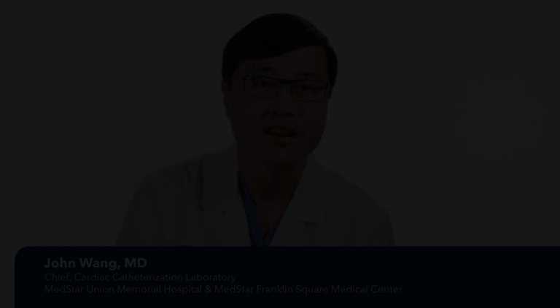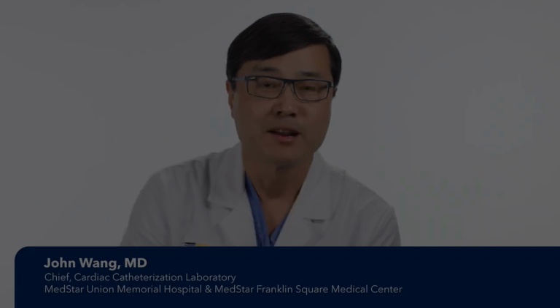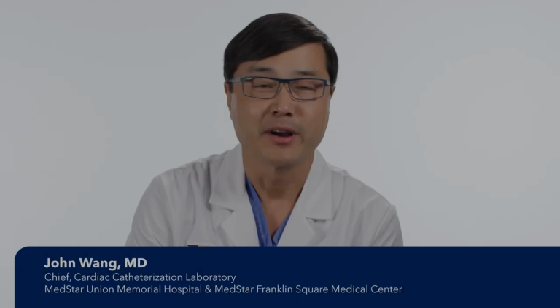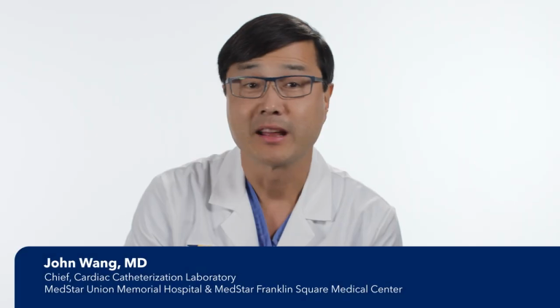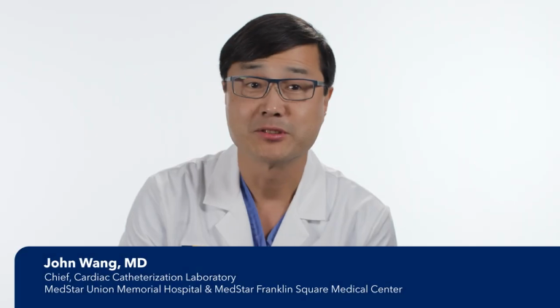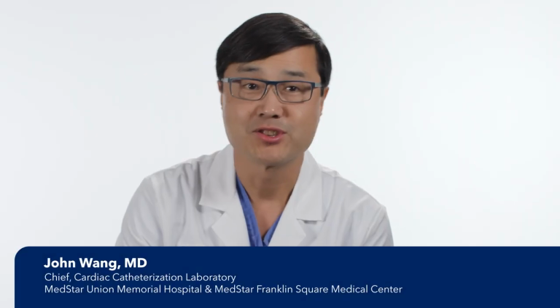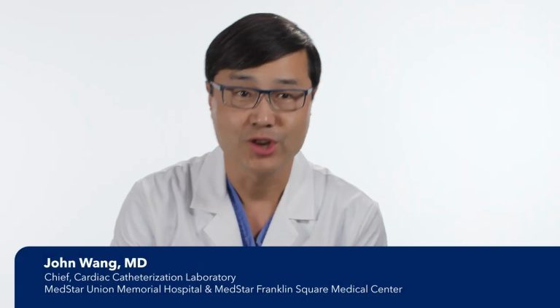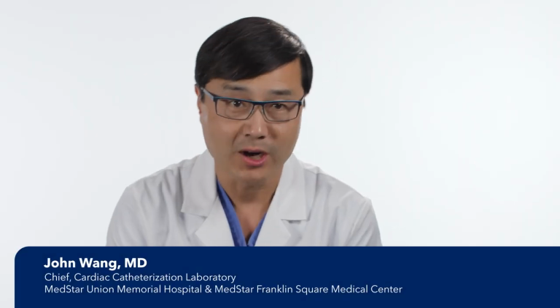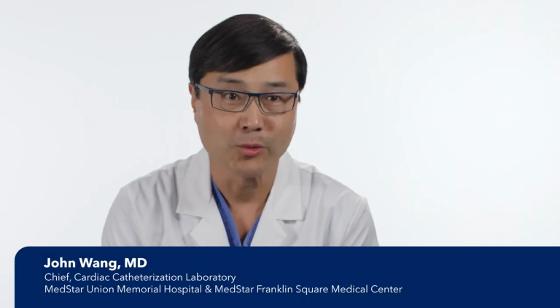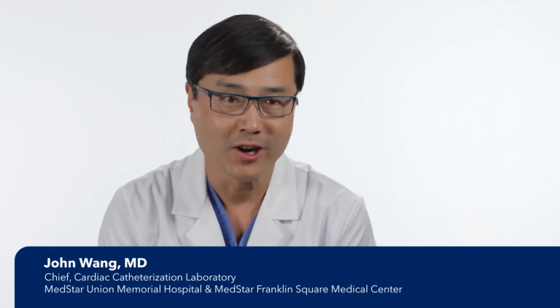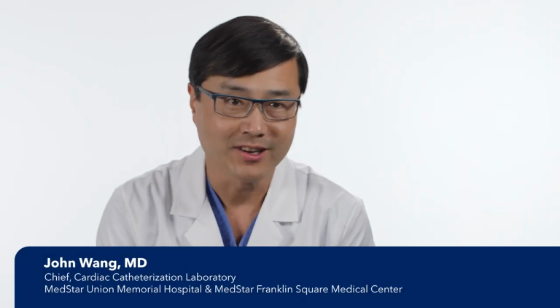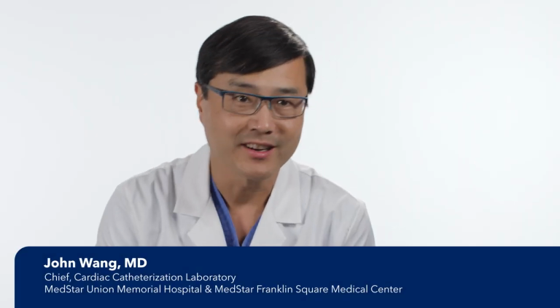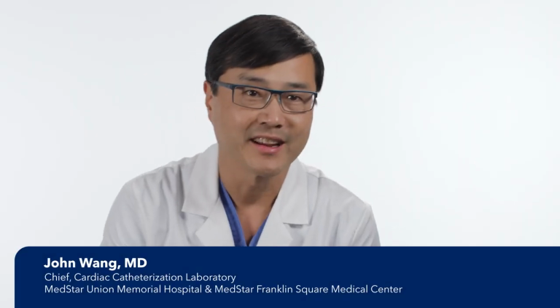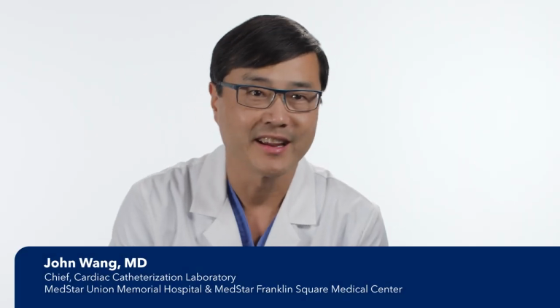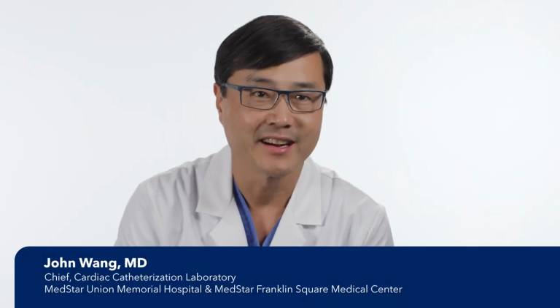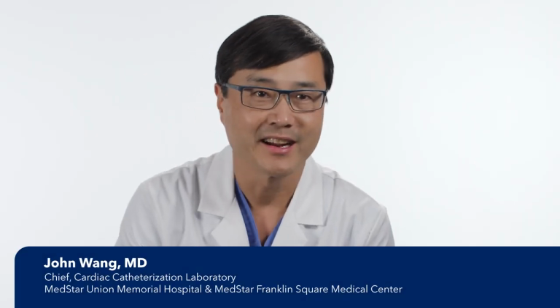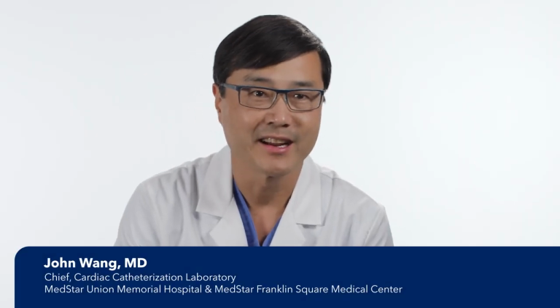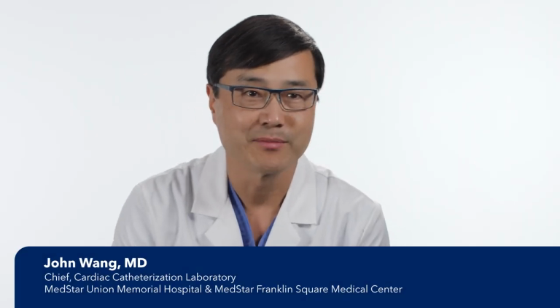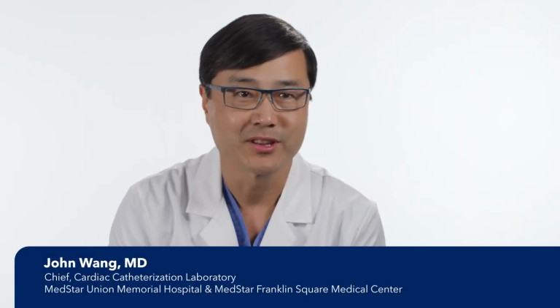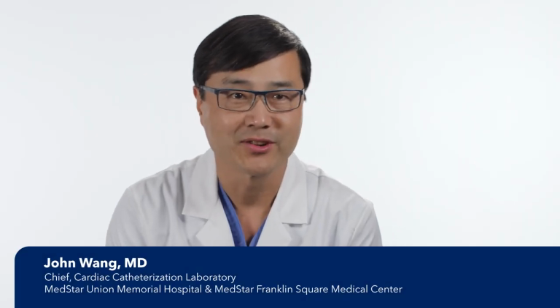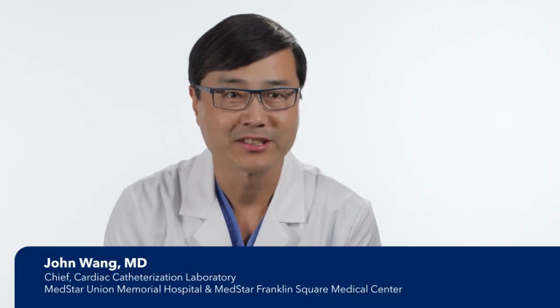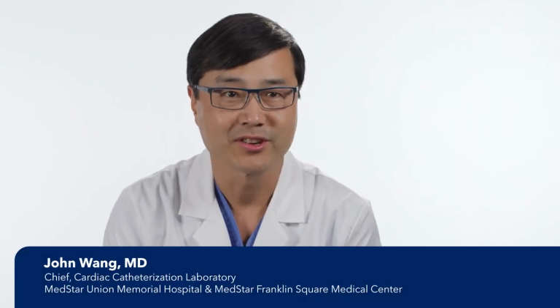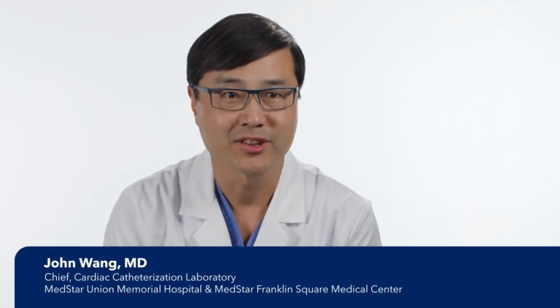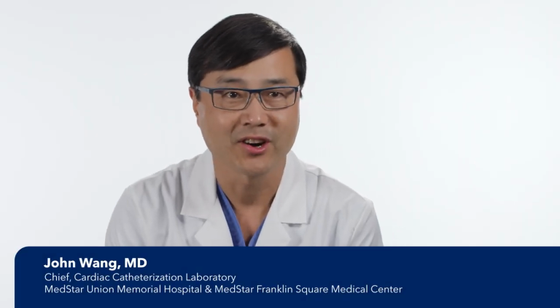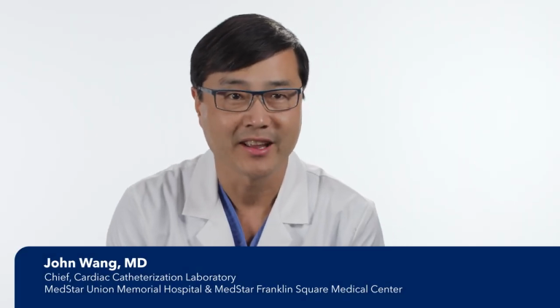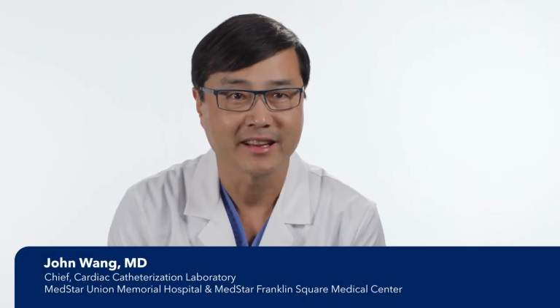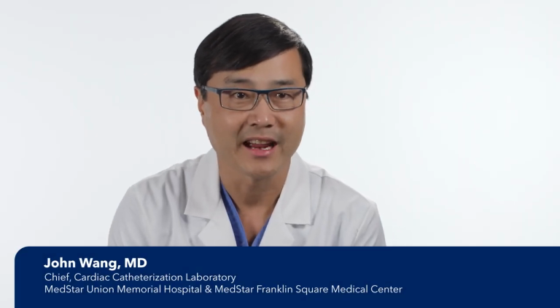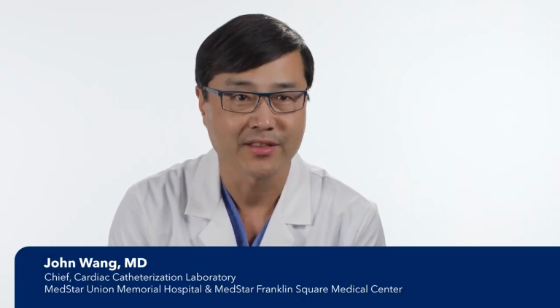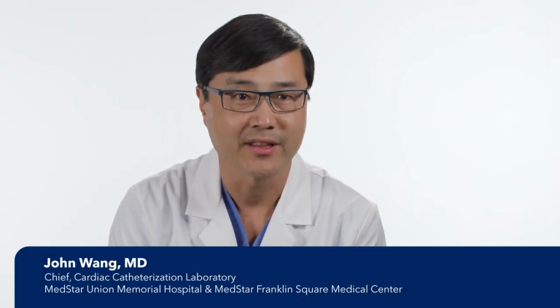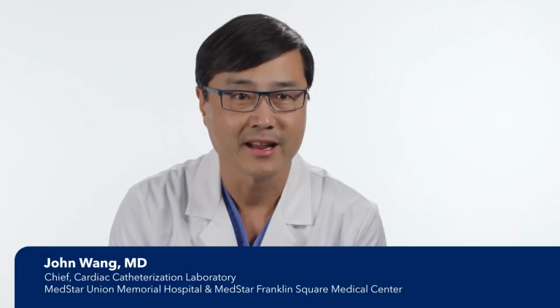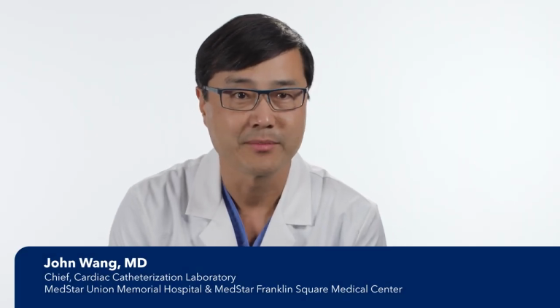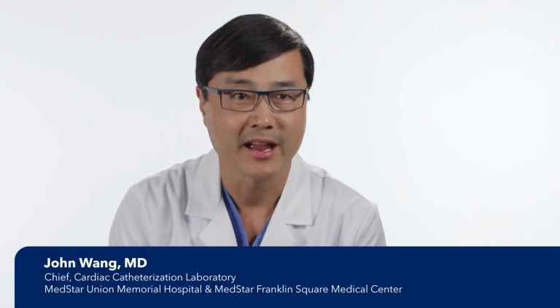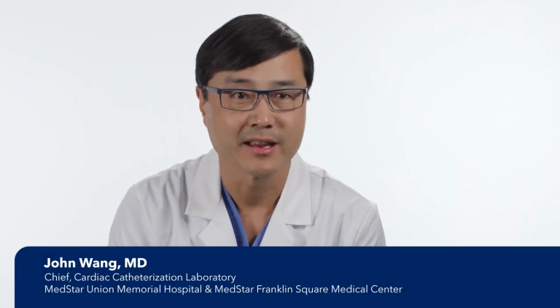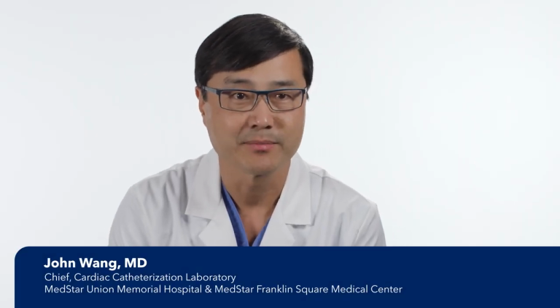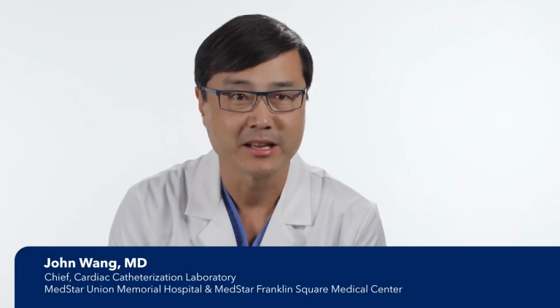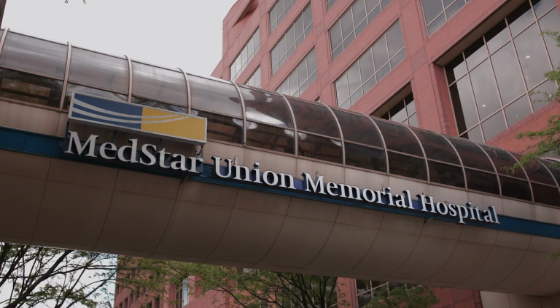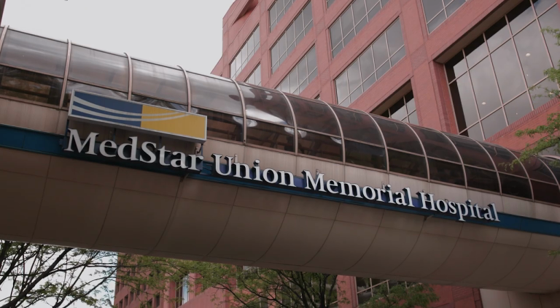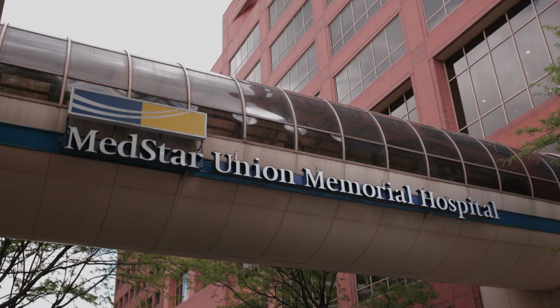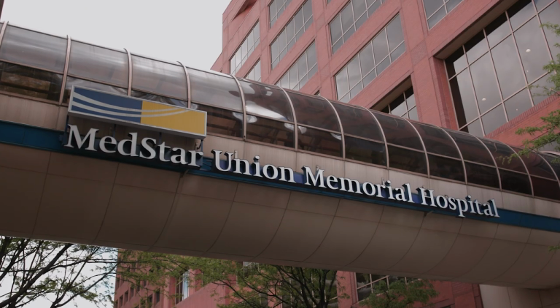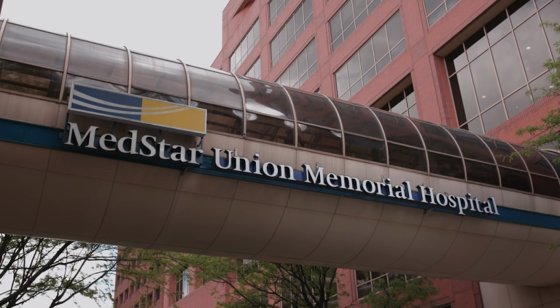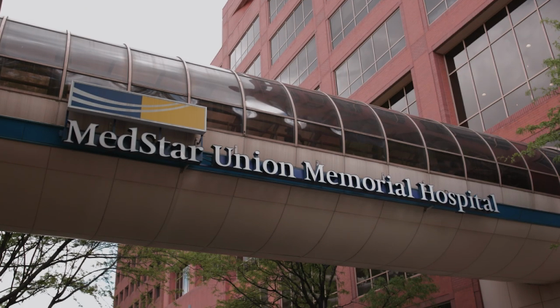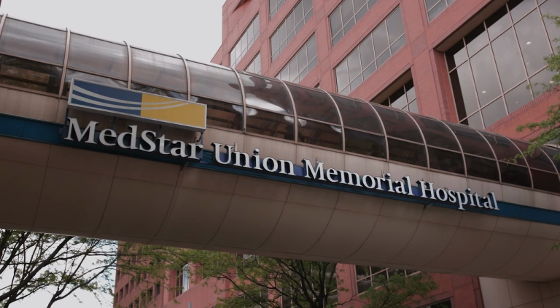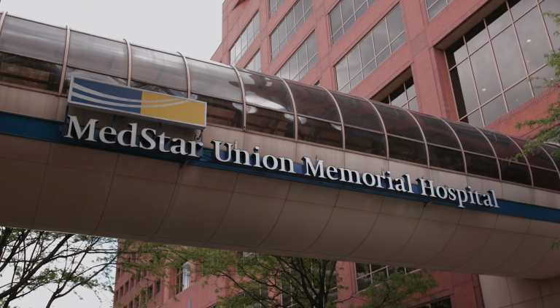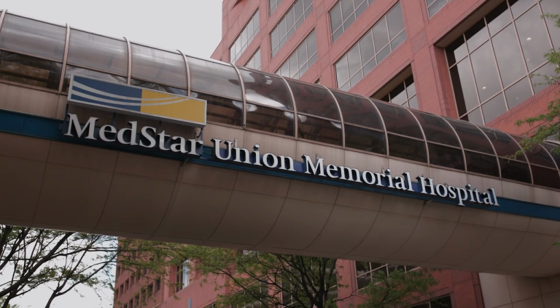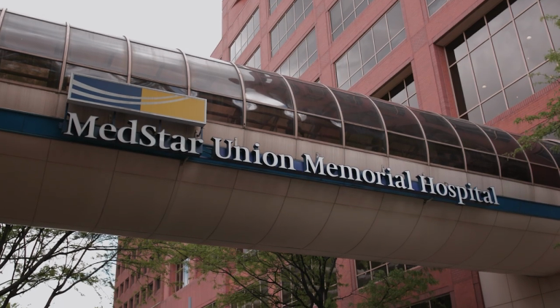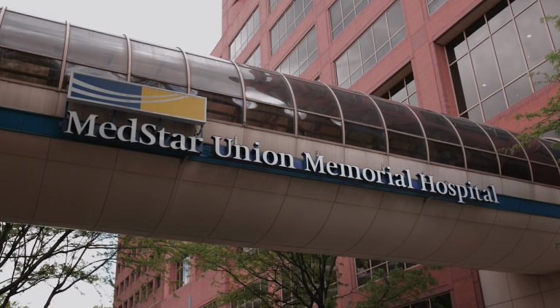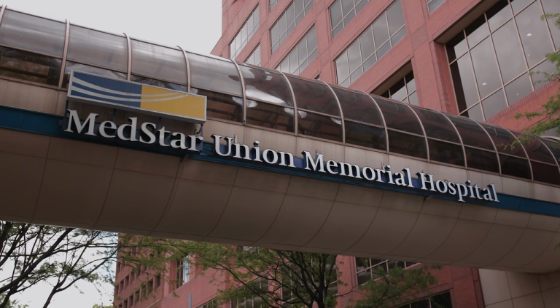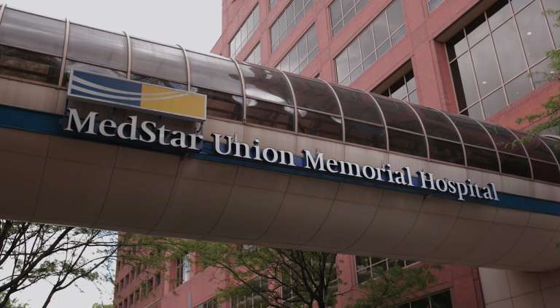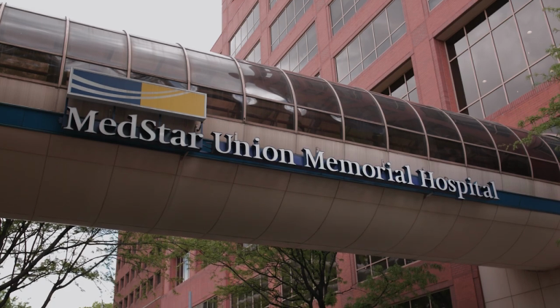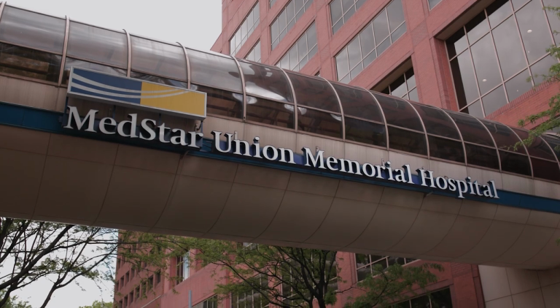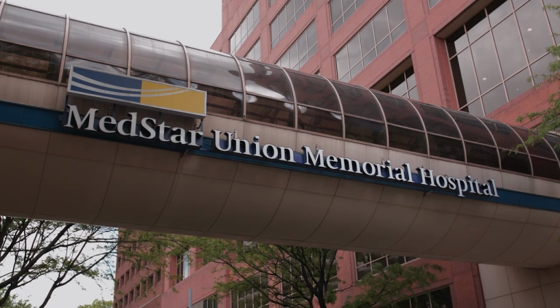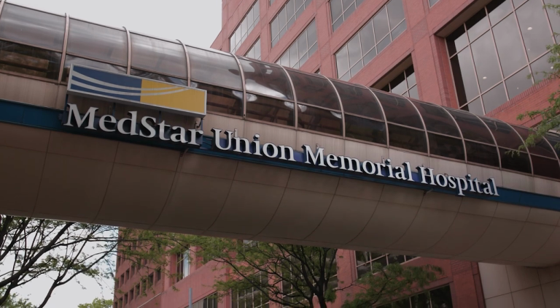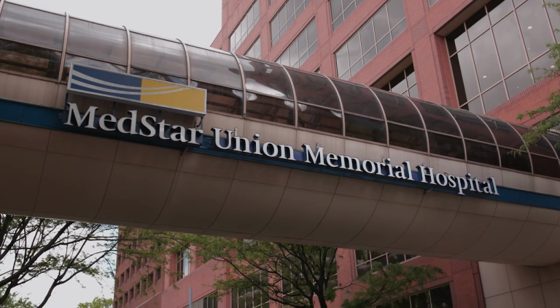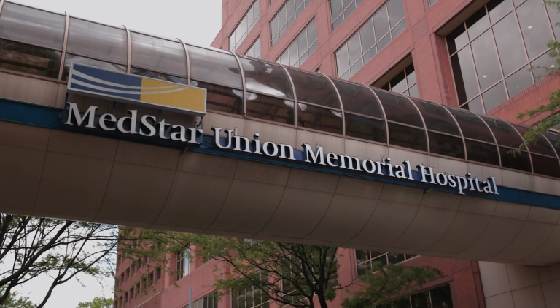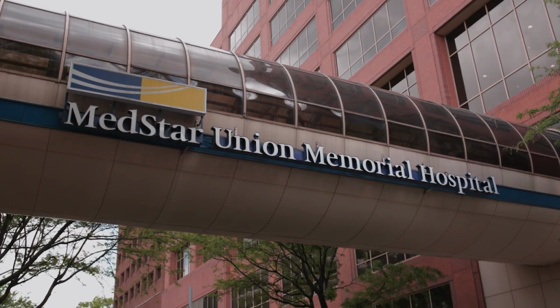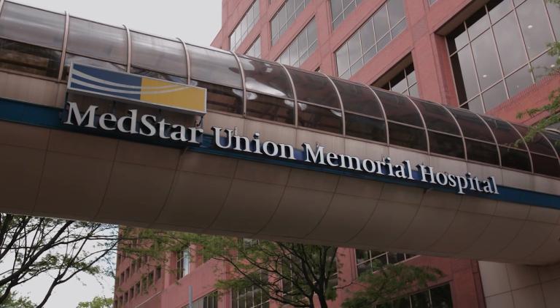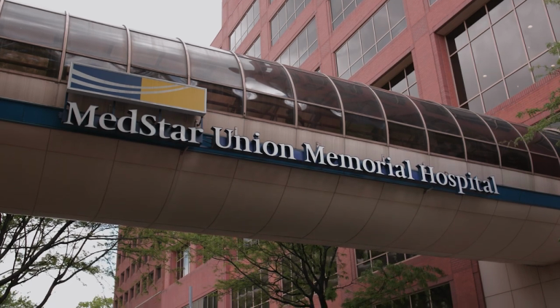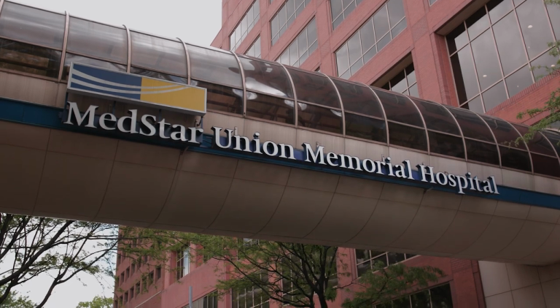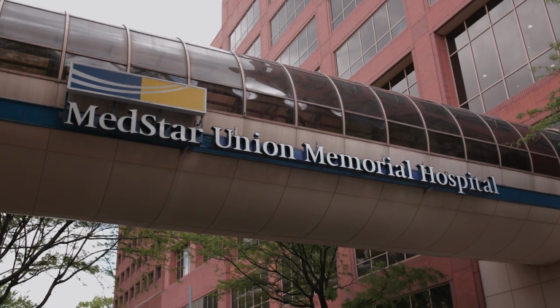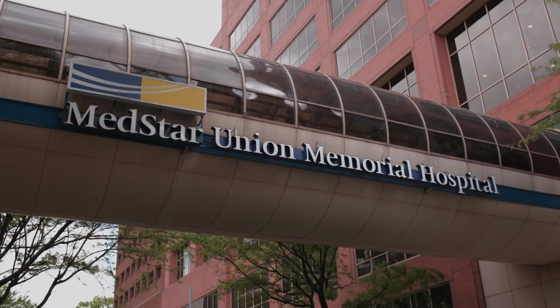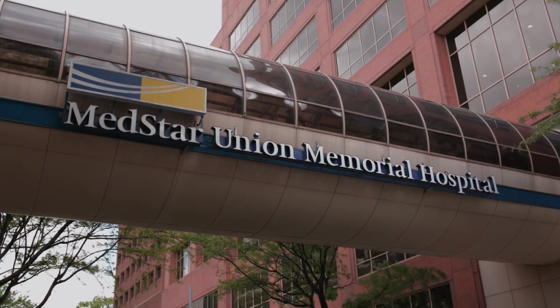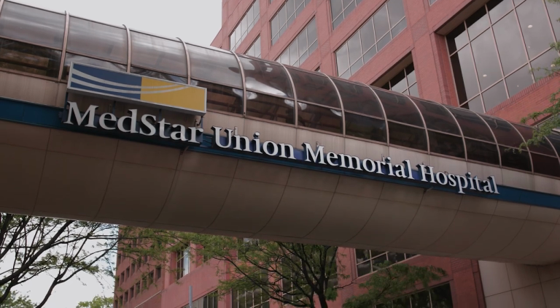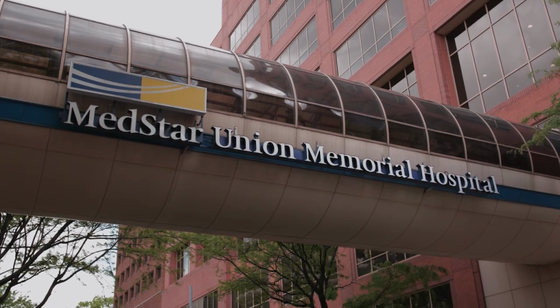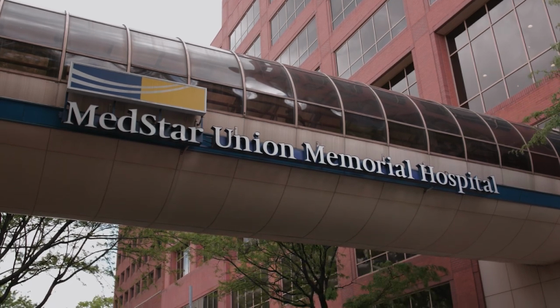My name is John Wong and I am the director of the Cardiac Cath Lab at MedStar Union Memorial Hospital, as well as the director of the Structural Heart Program.